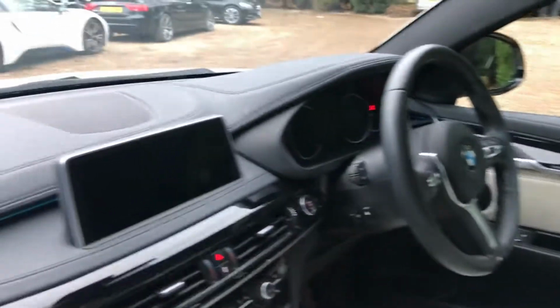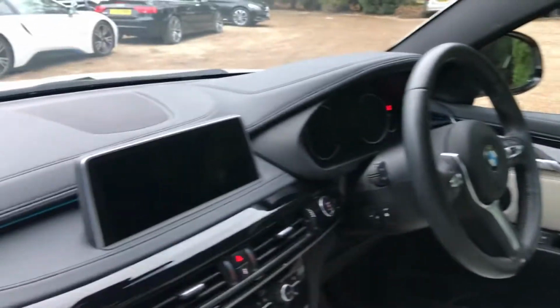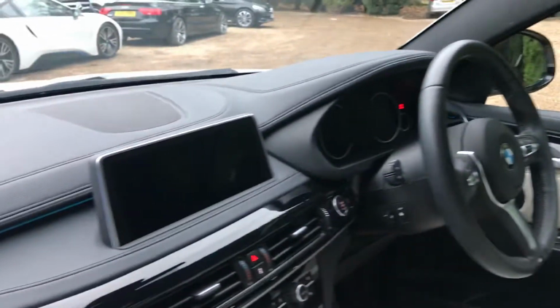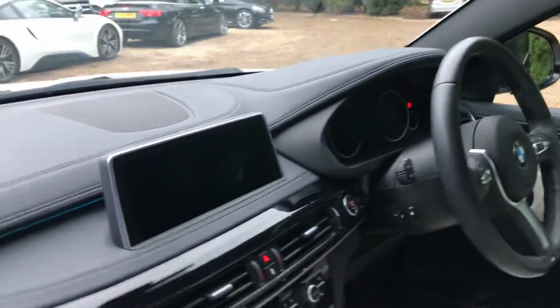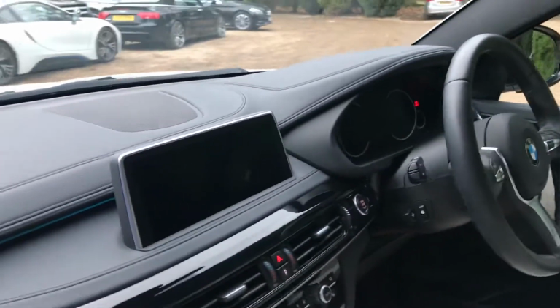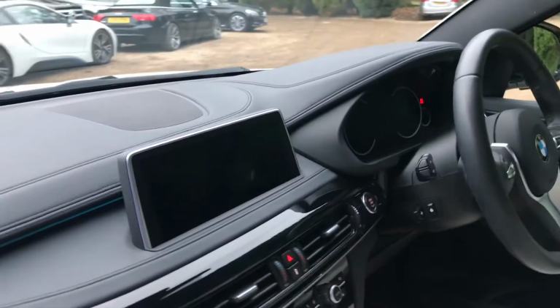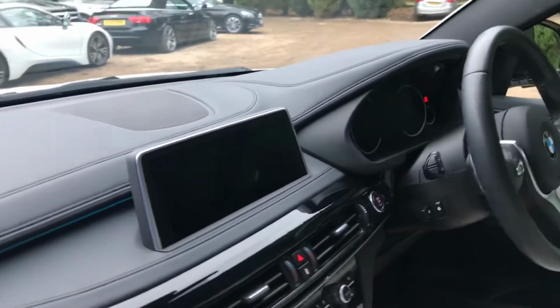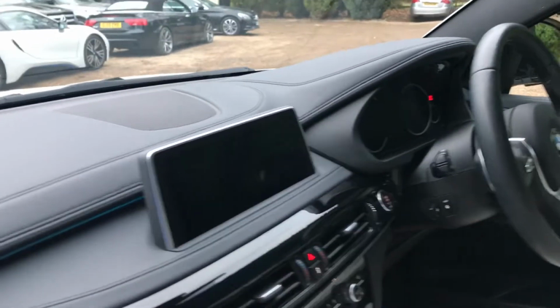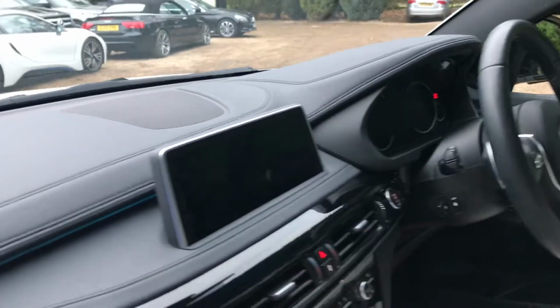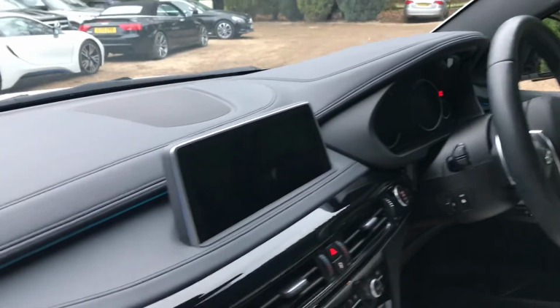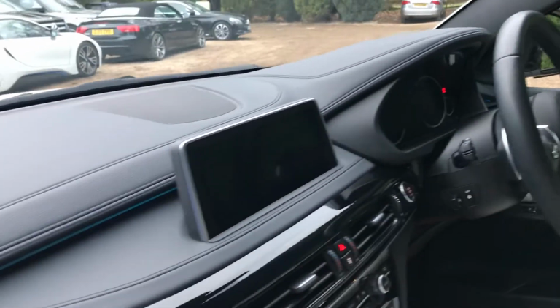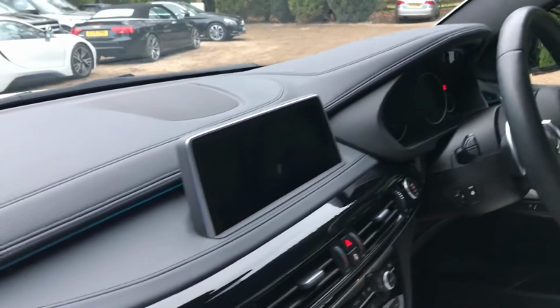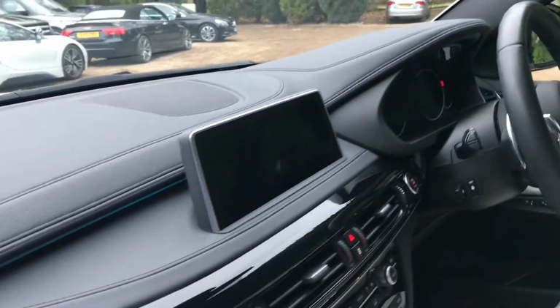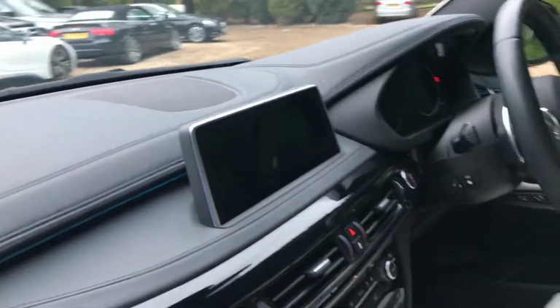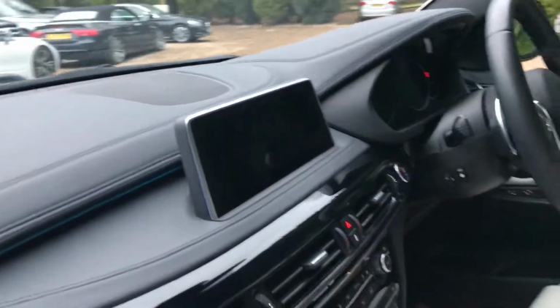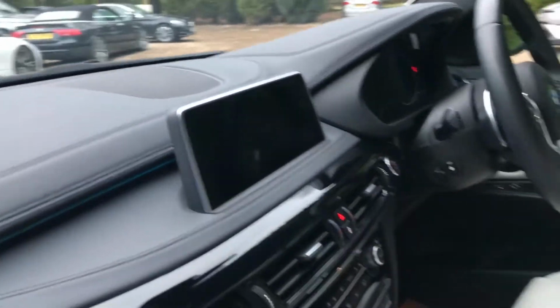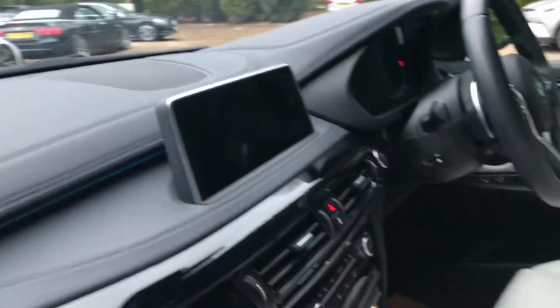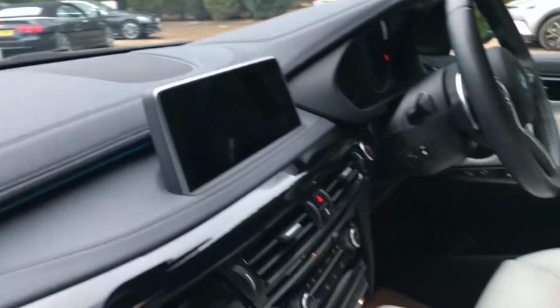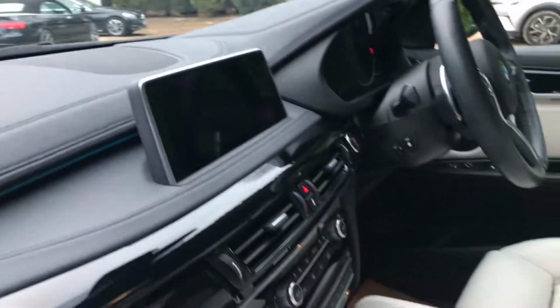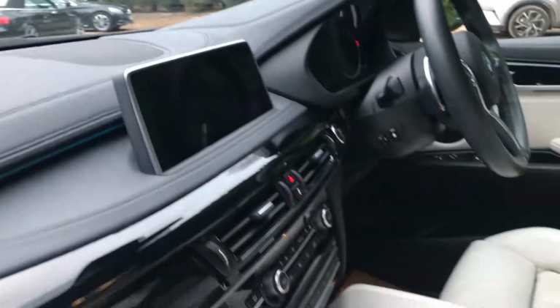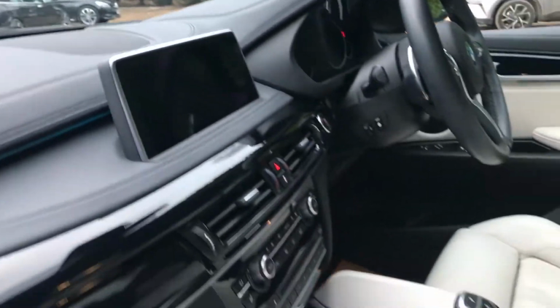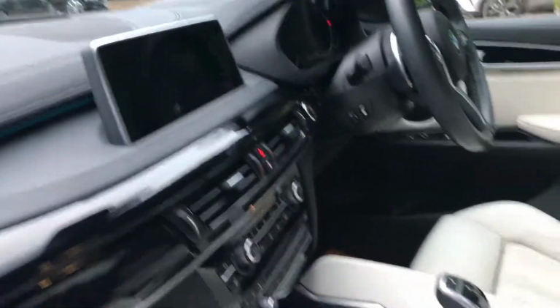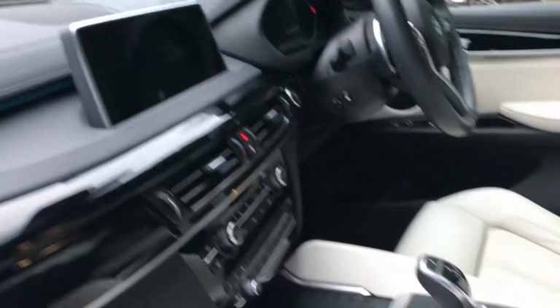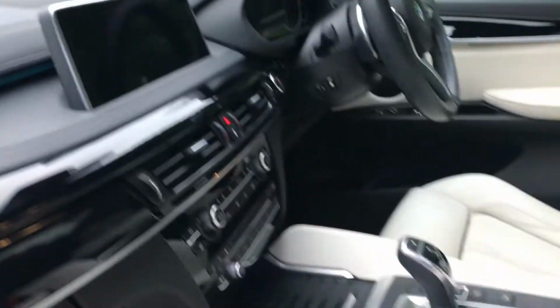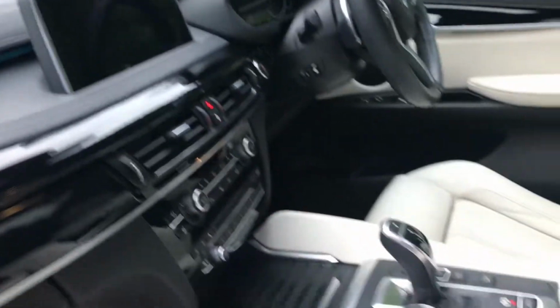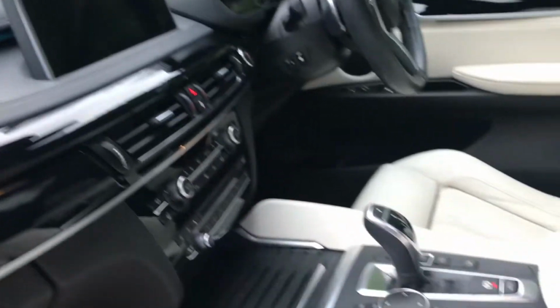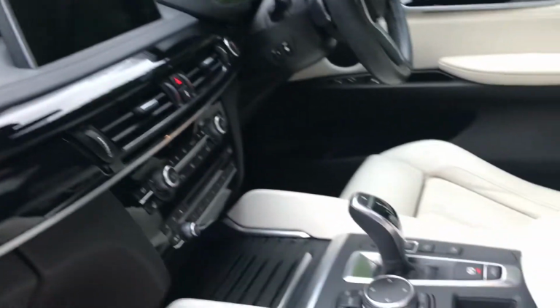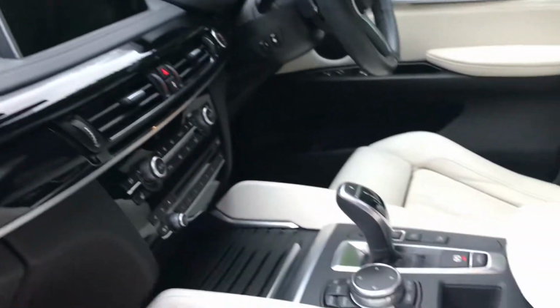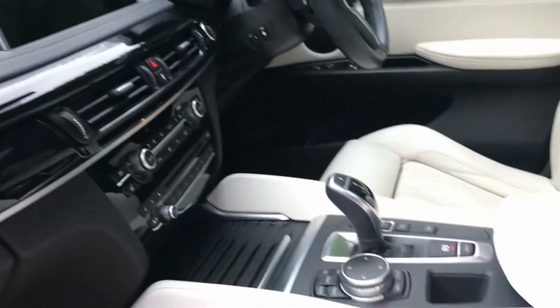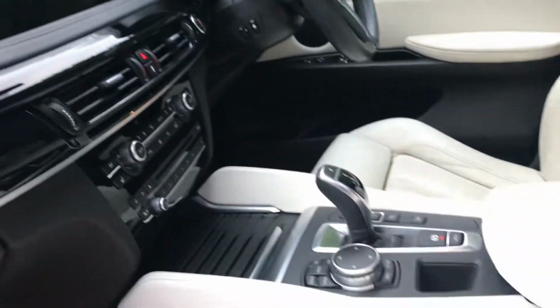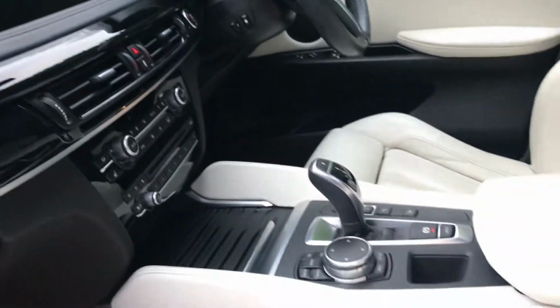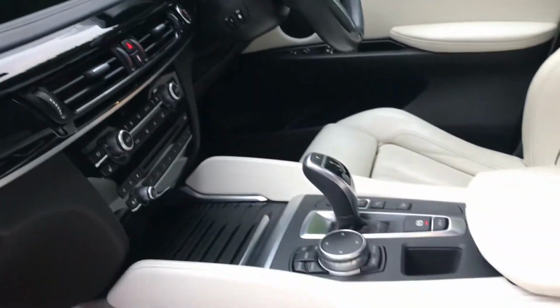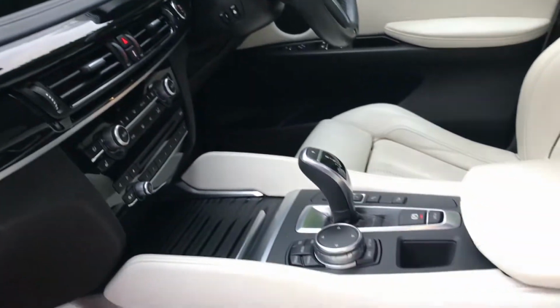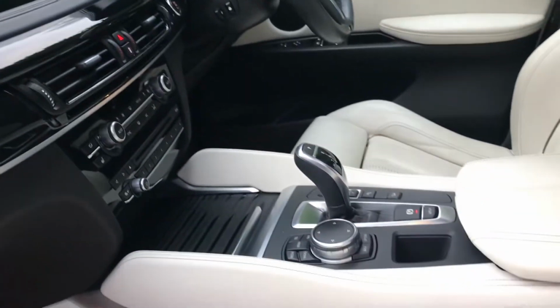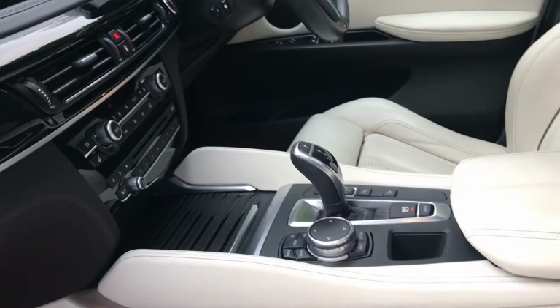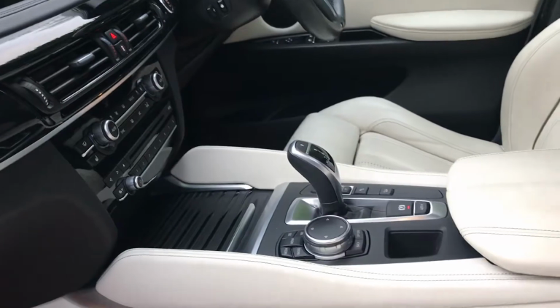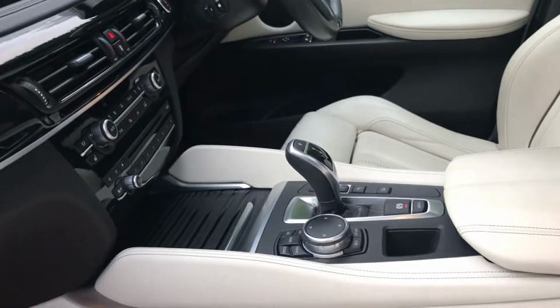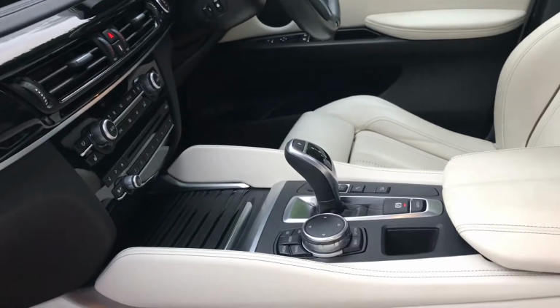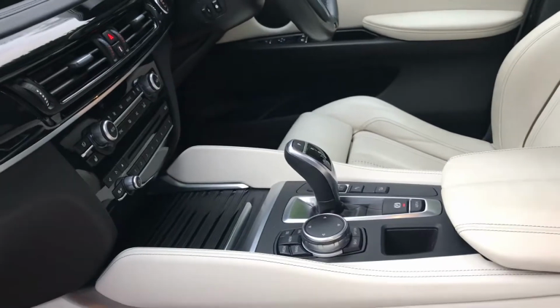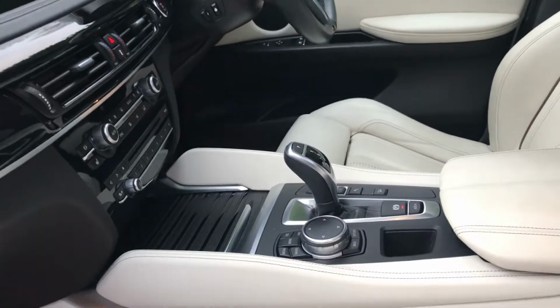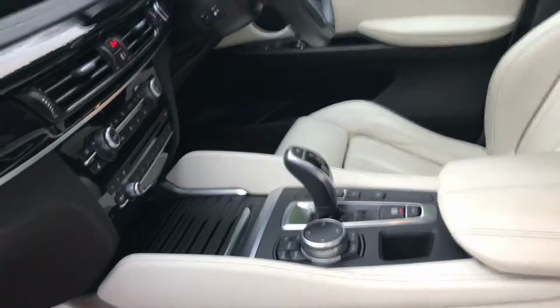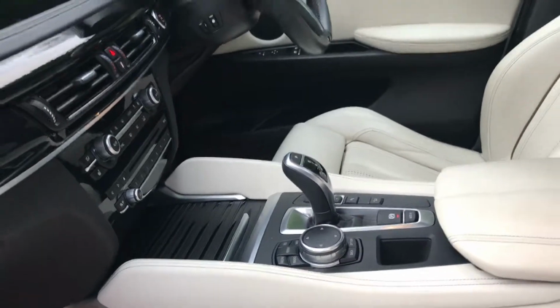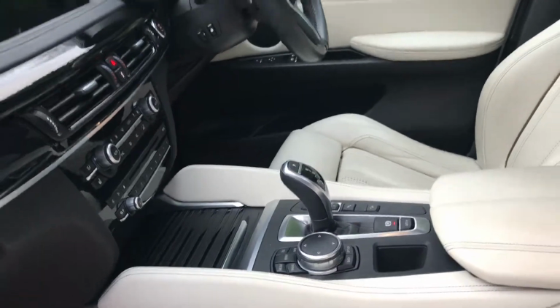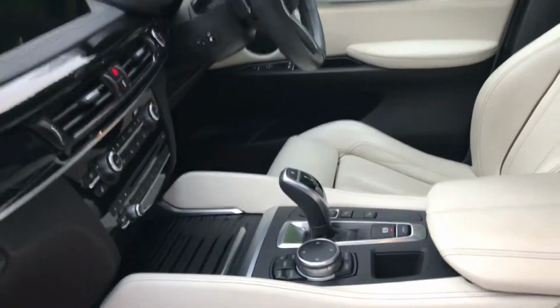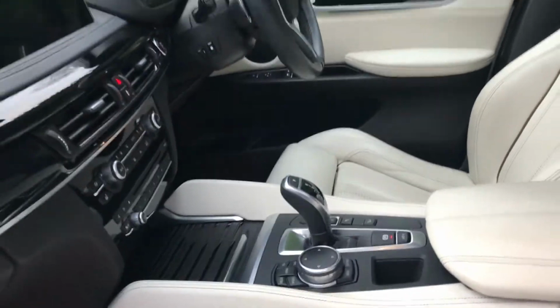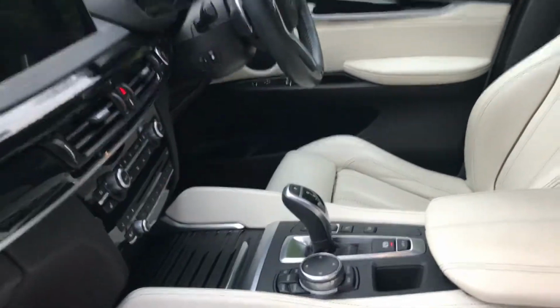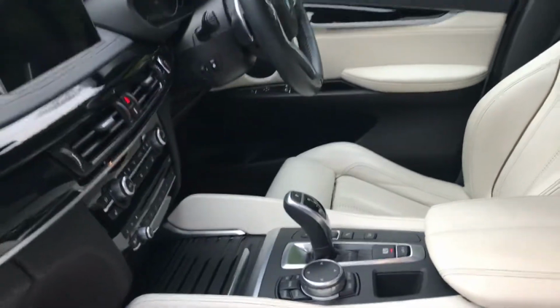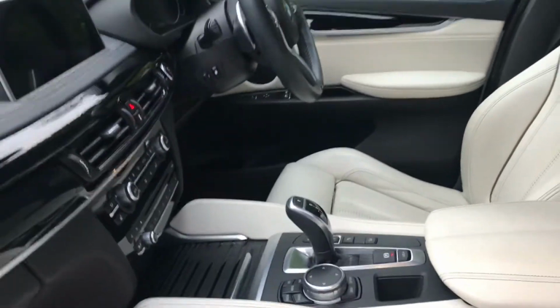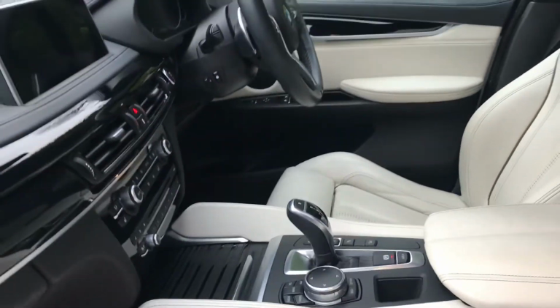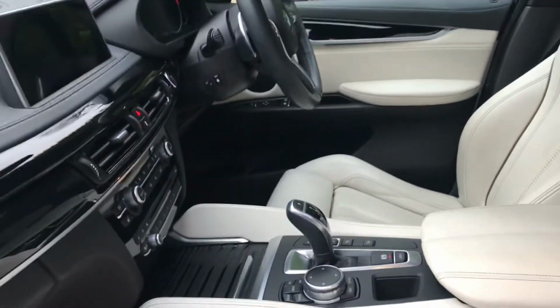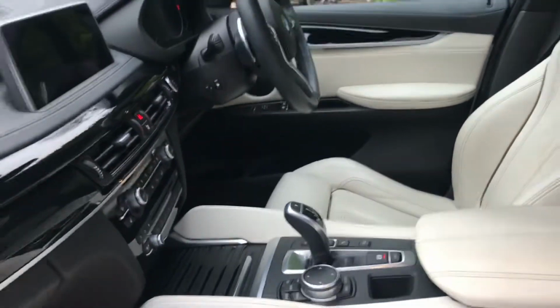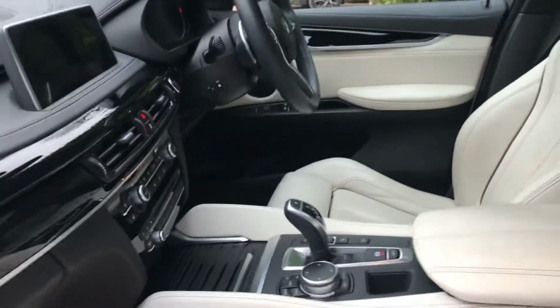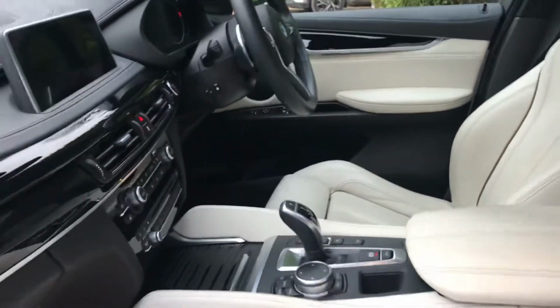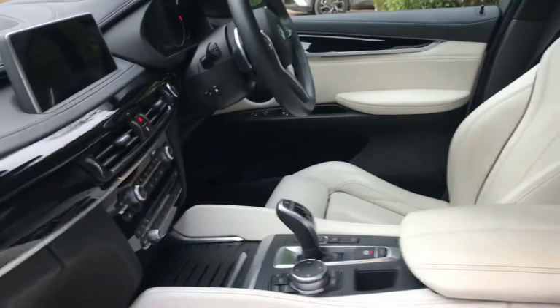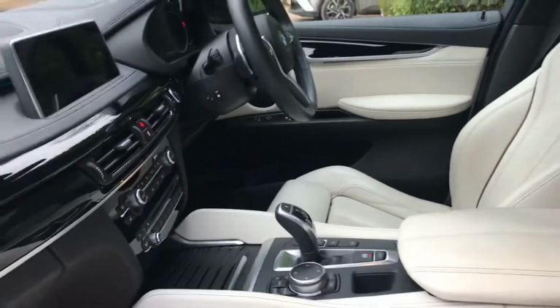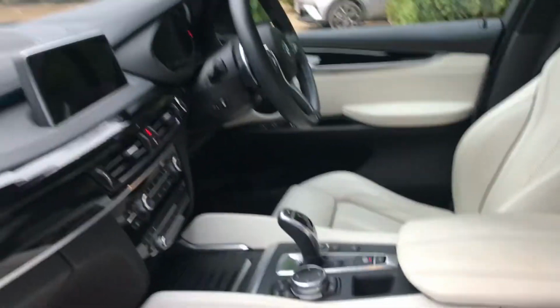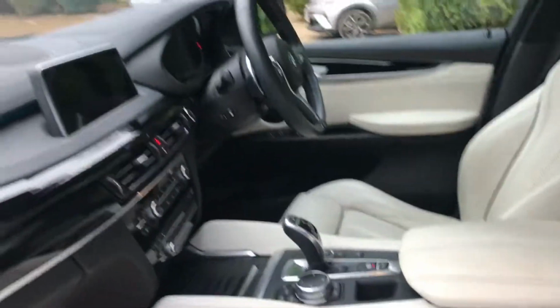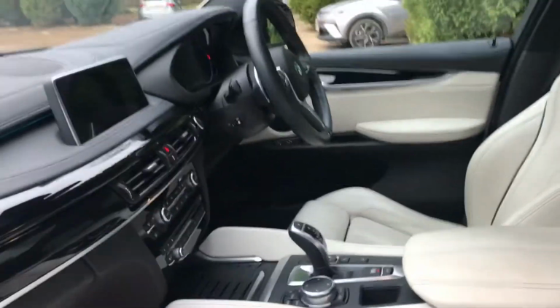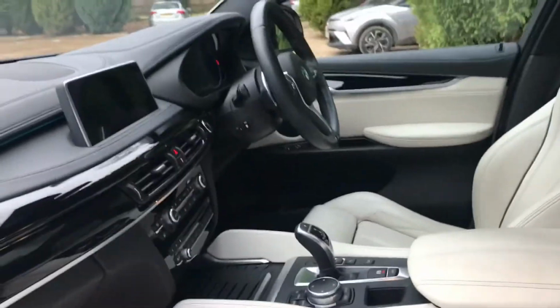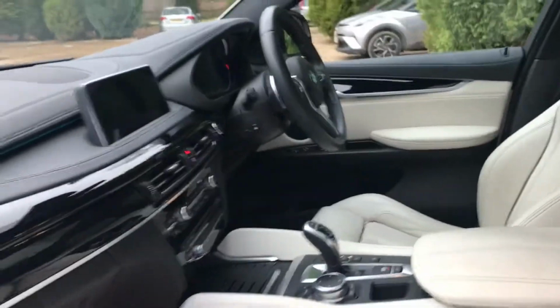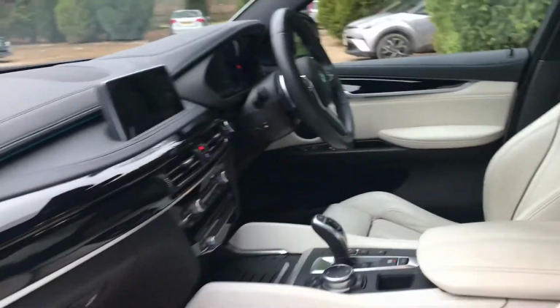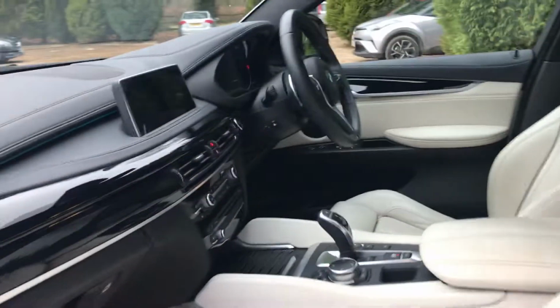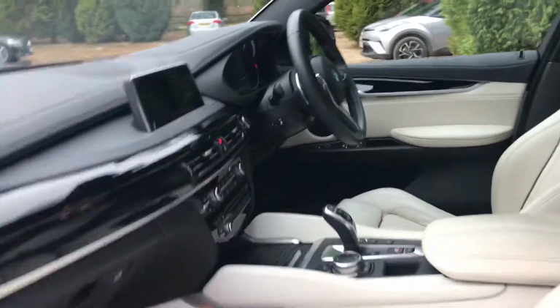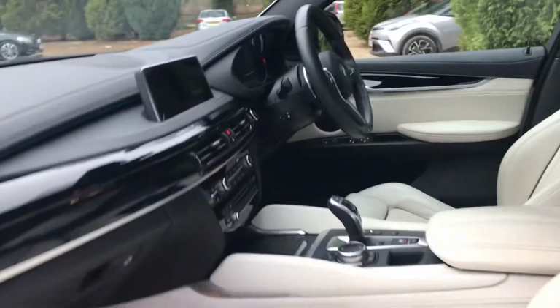Seats are also heated. It's got the reversing camera. Your driver control is just down here.